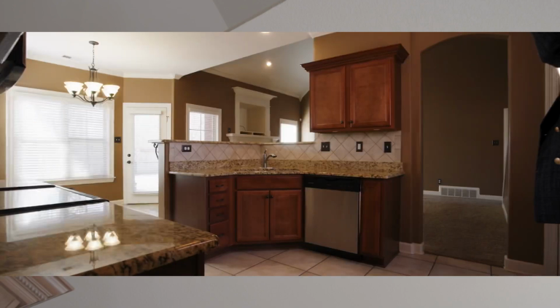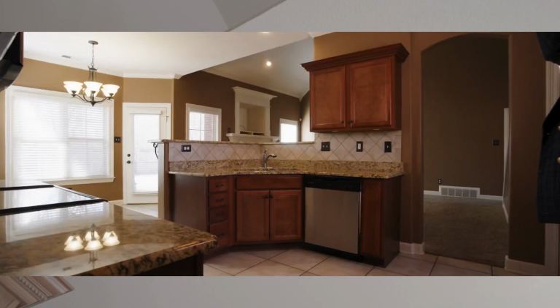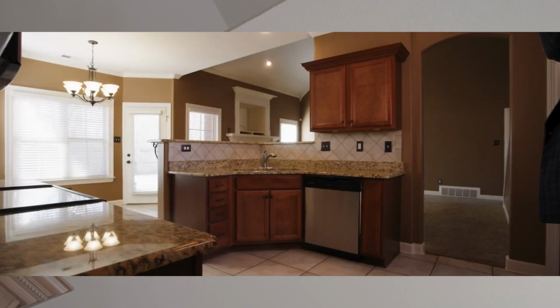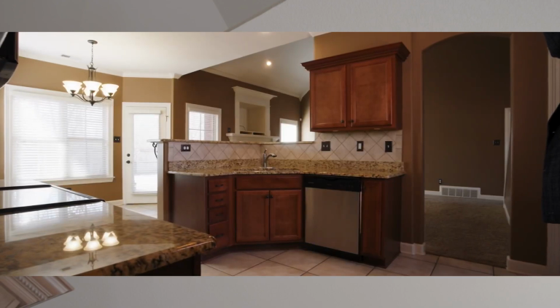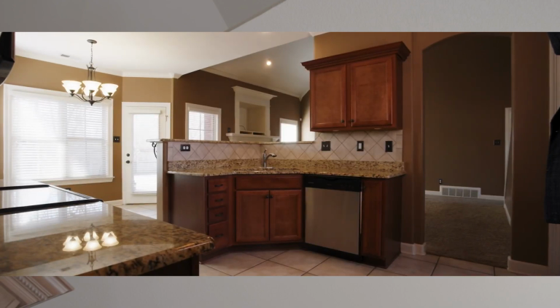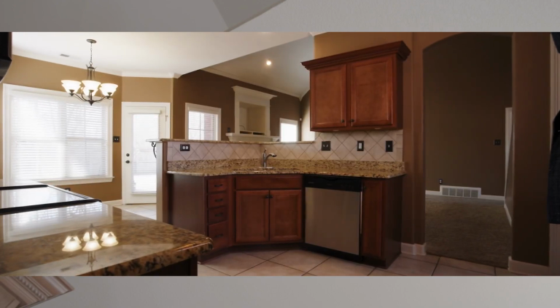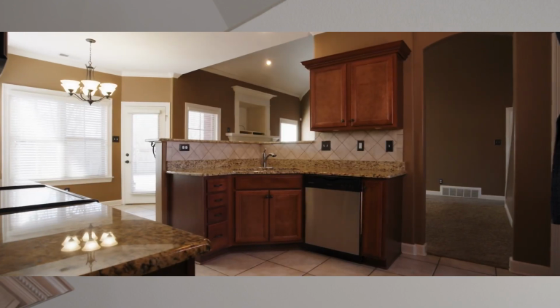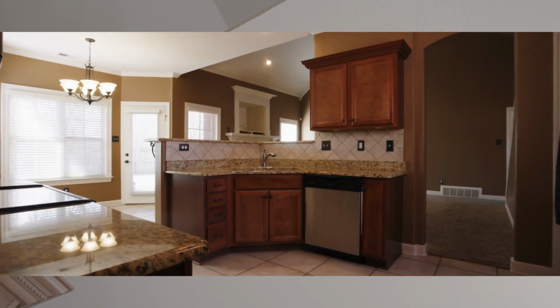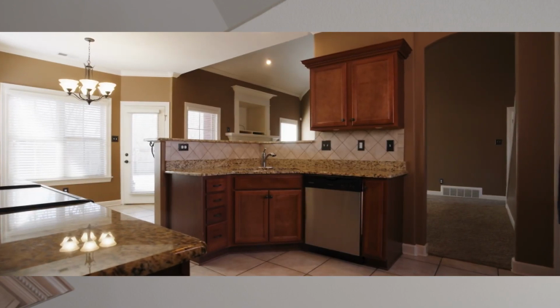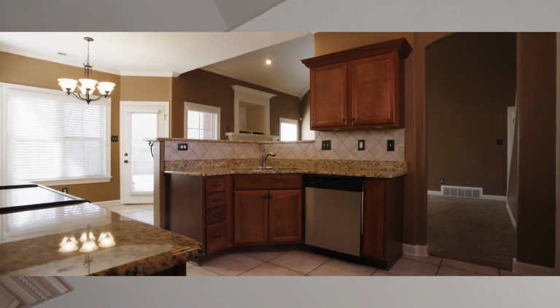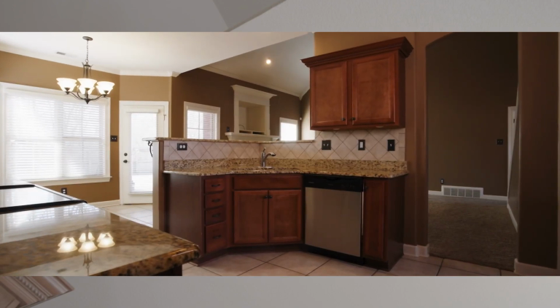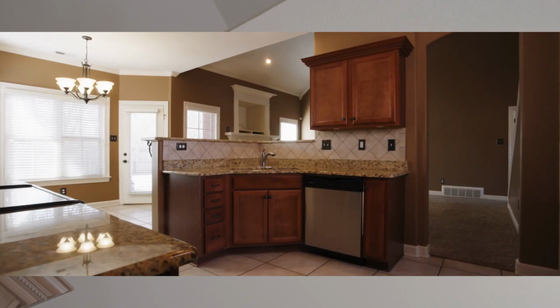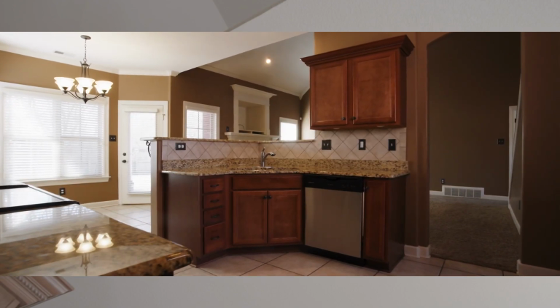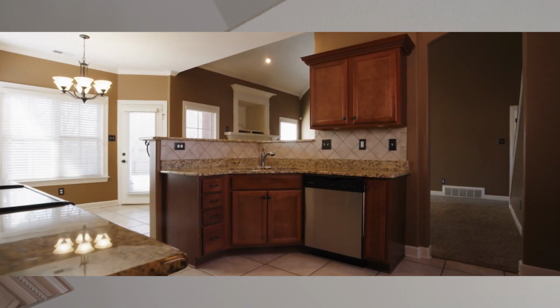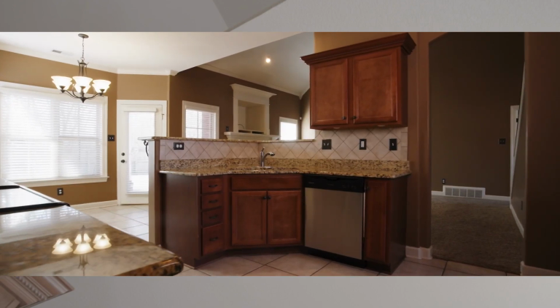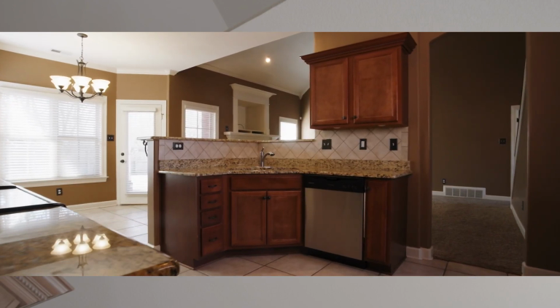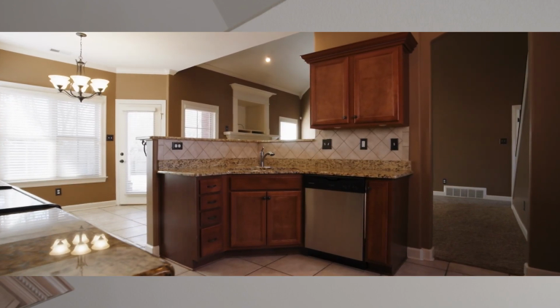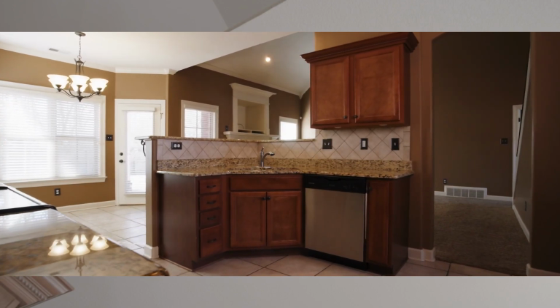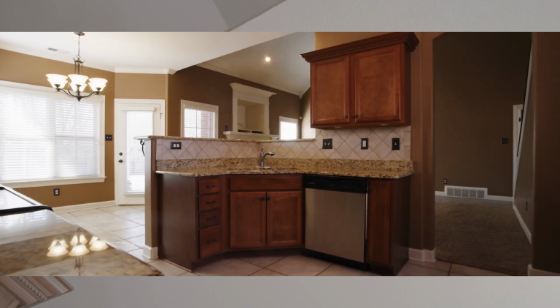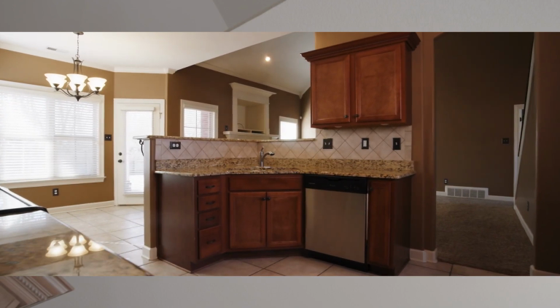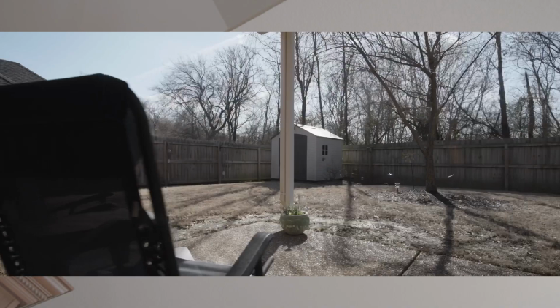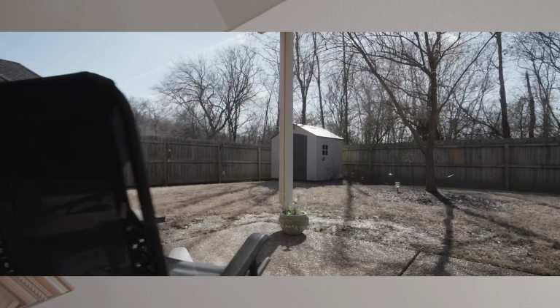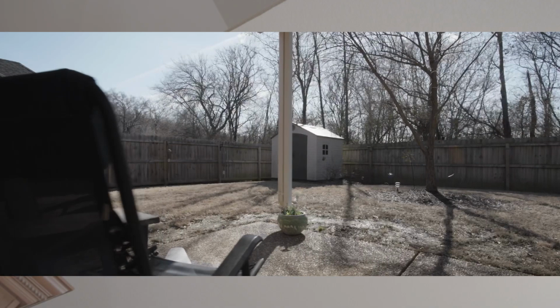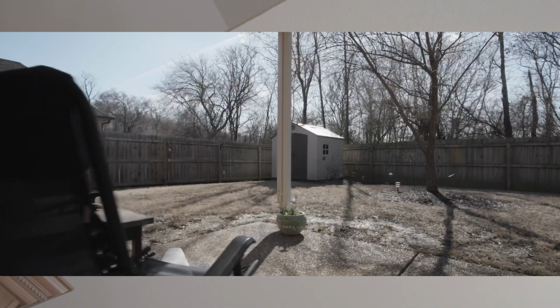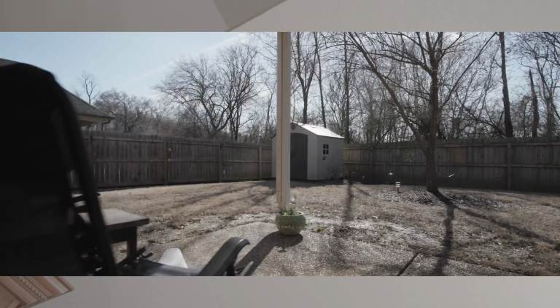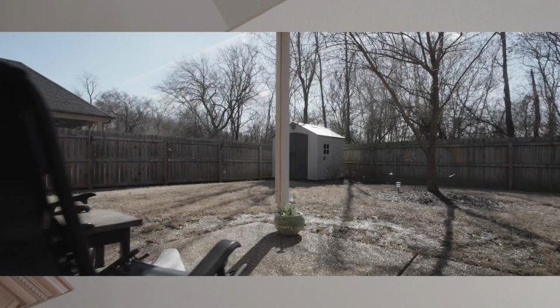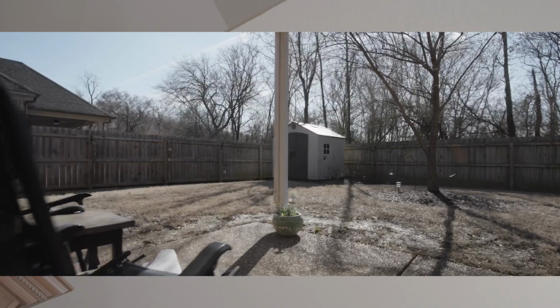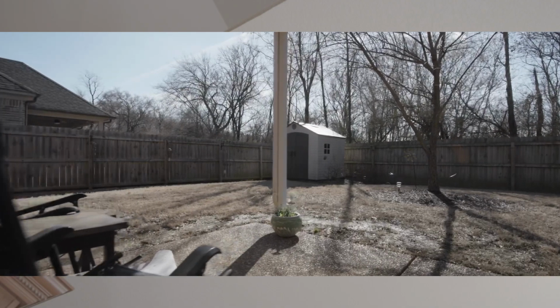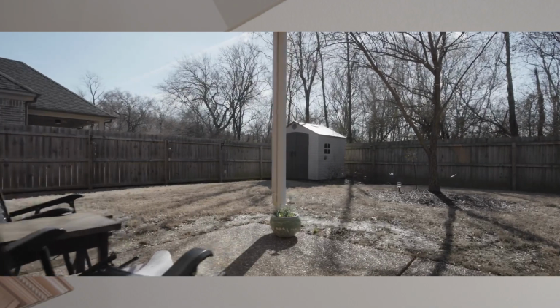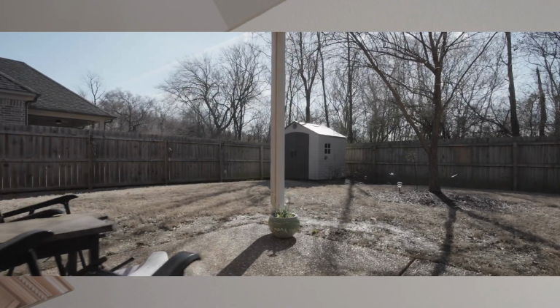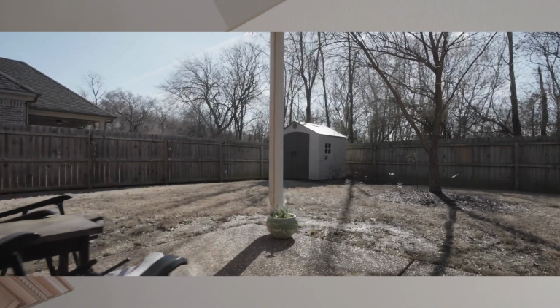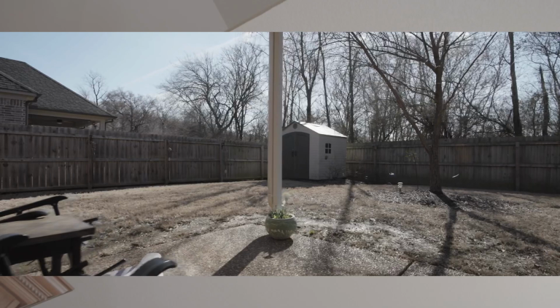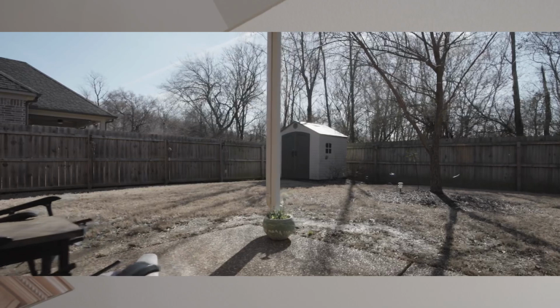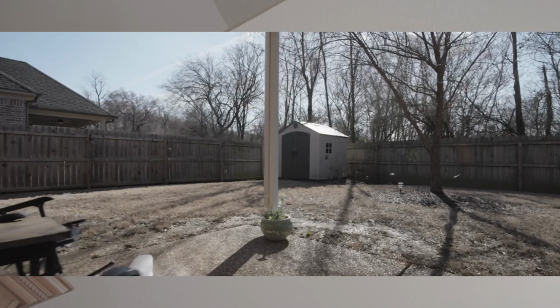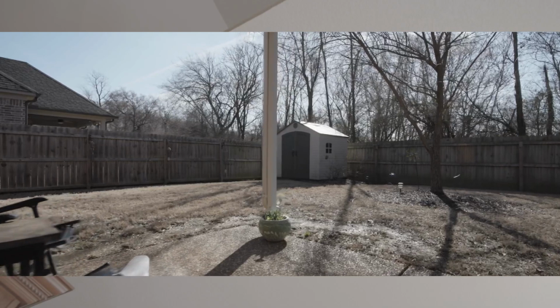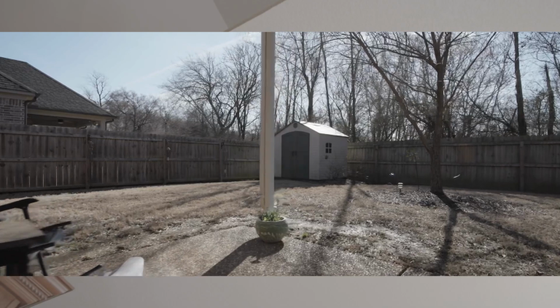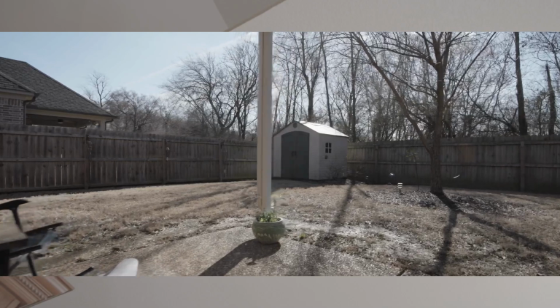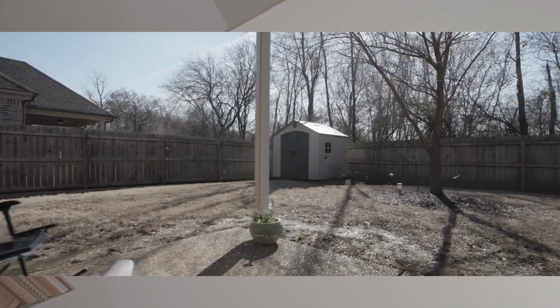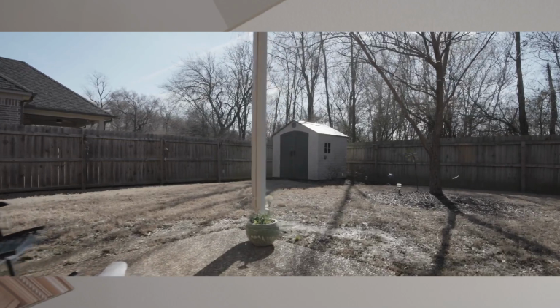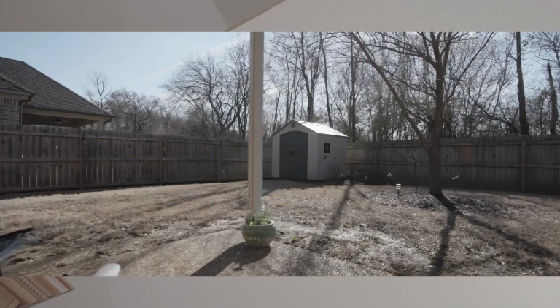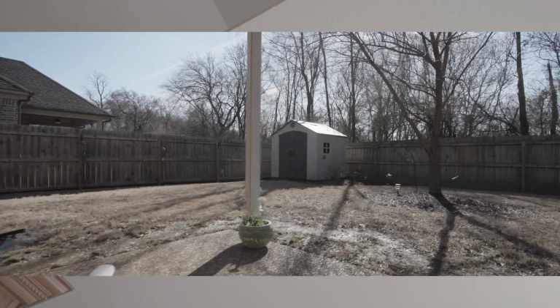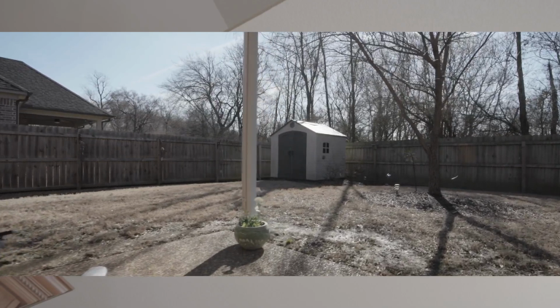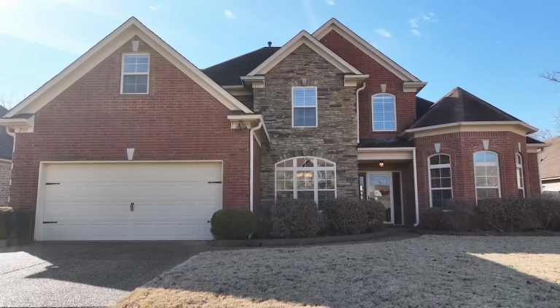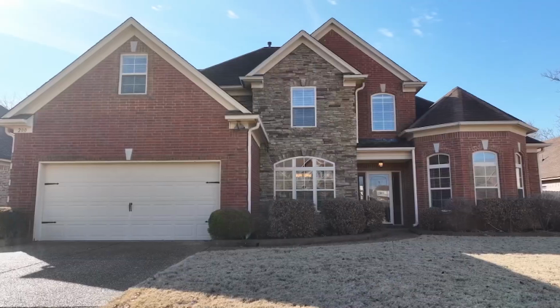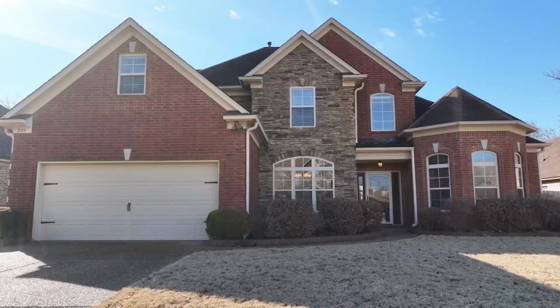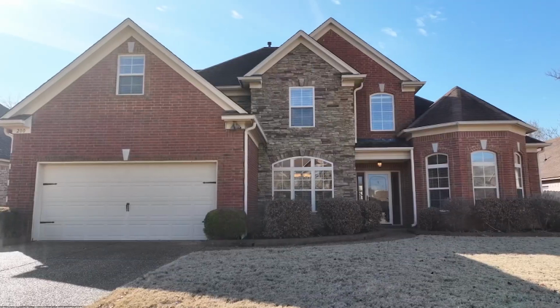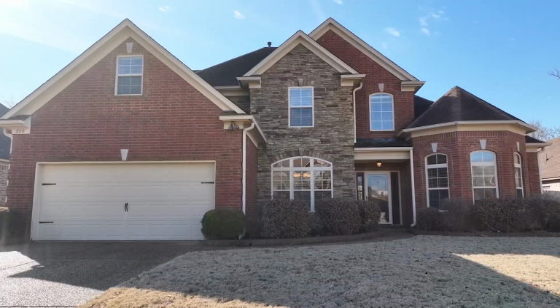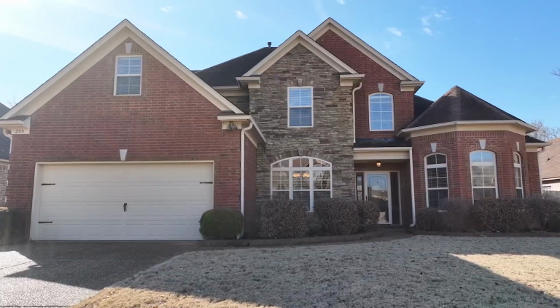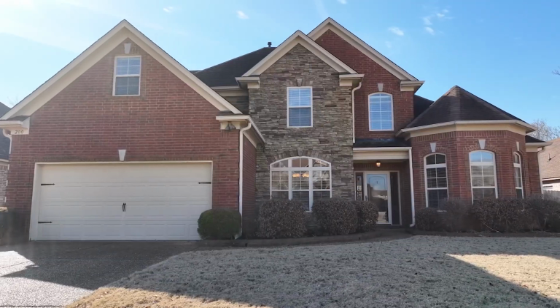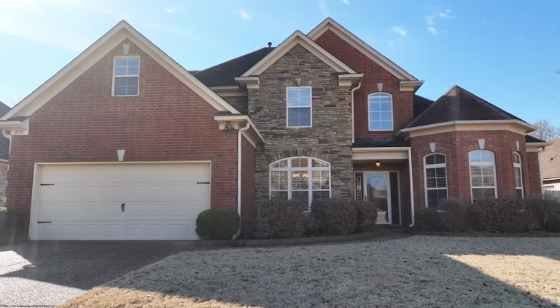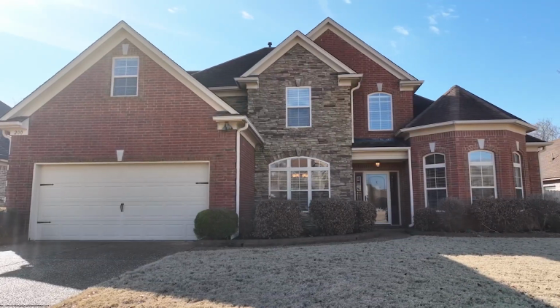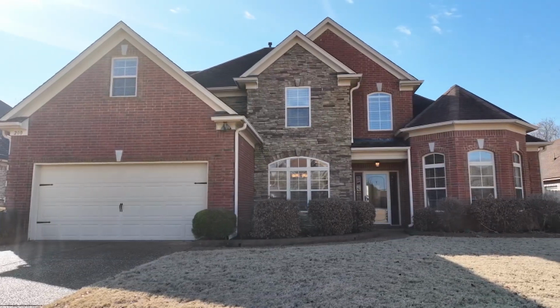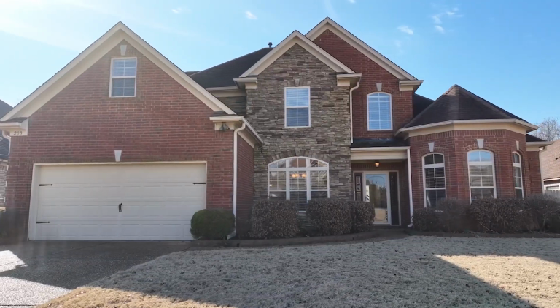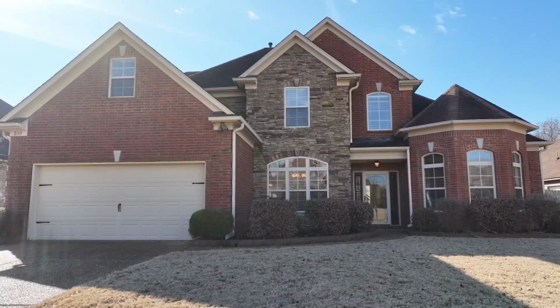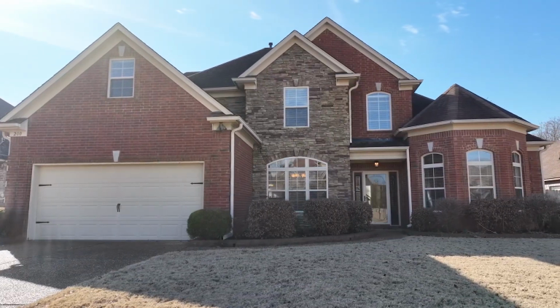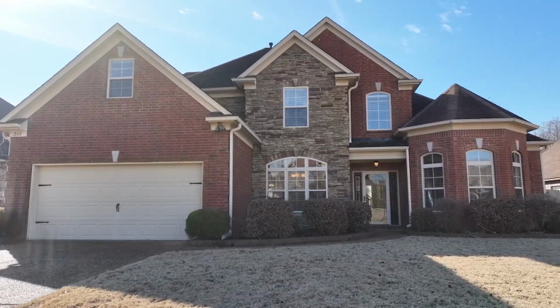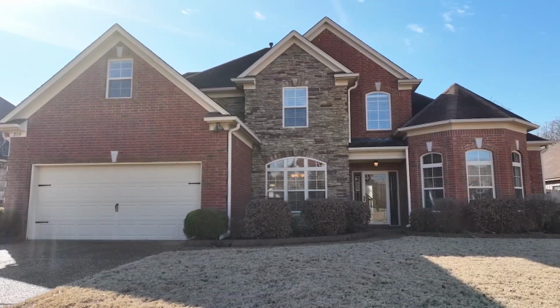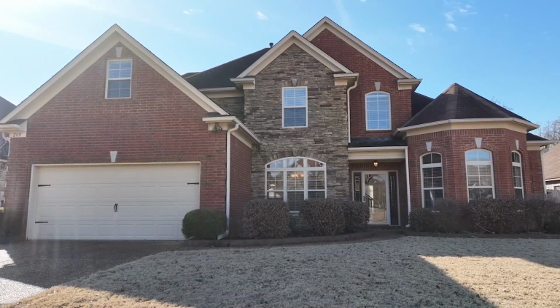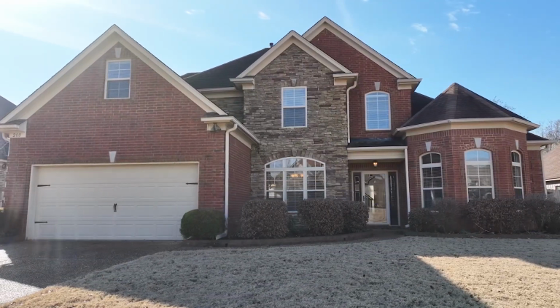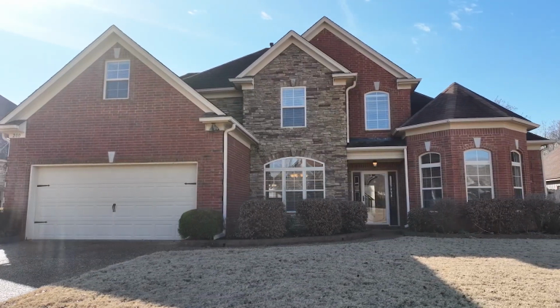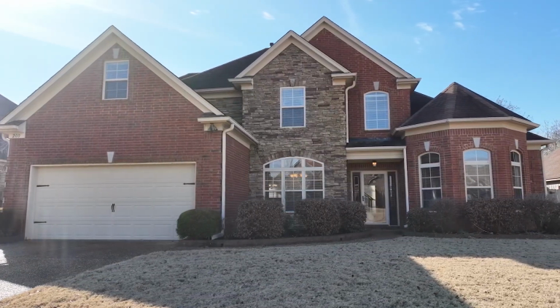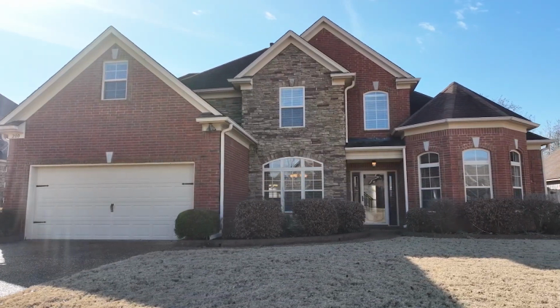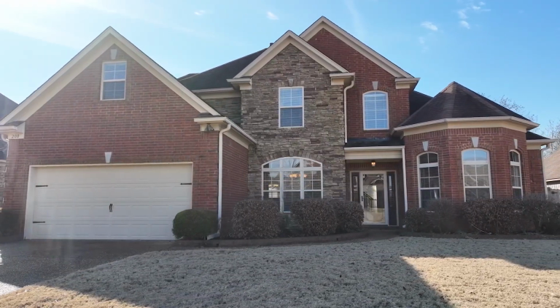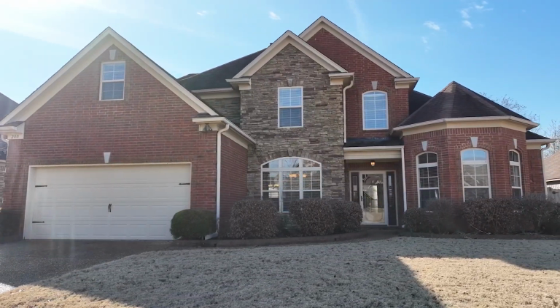It has an eat-in kitchen that overlooks a pretty backyard with a privacy fence. And did I mention, it's close to literally everything in town.